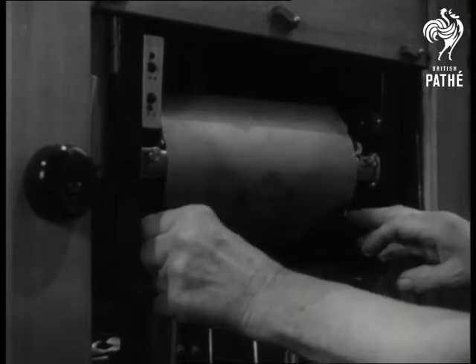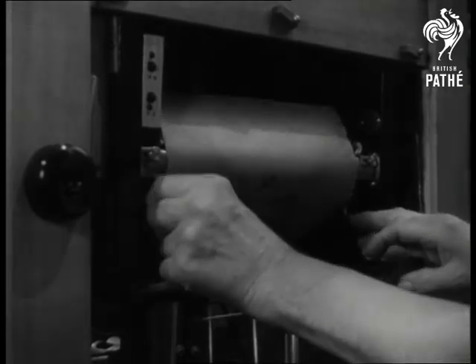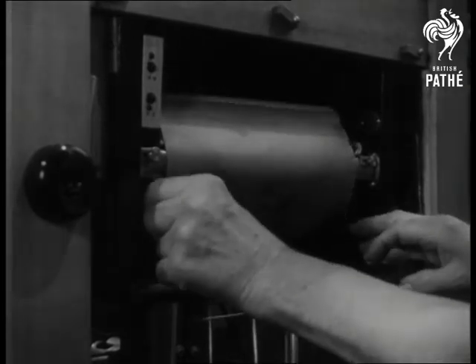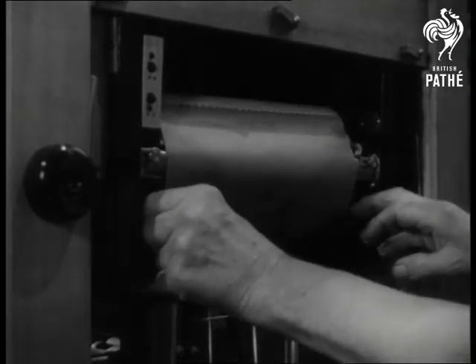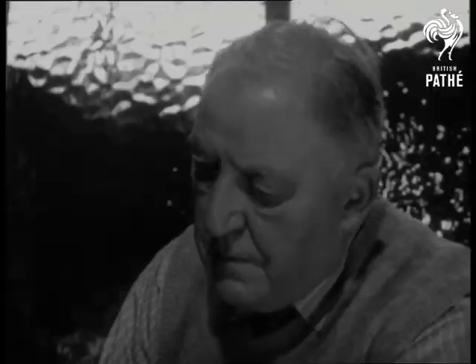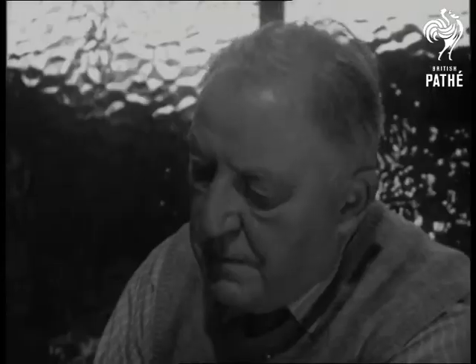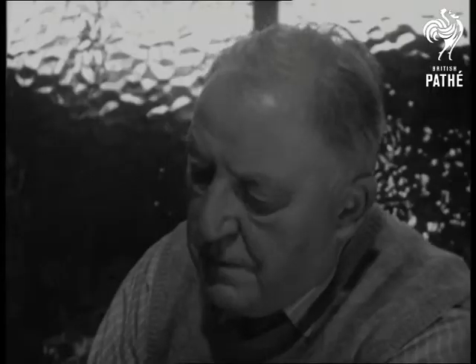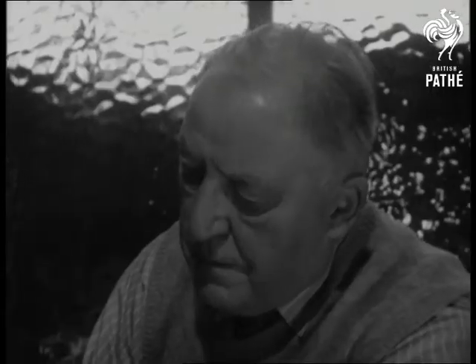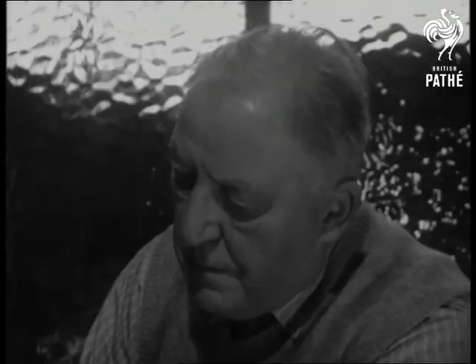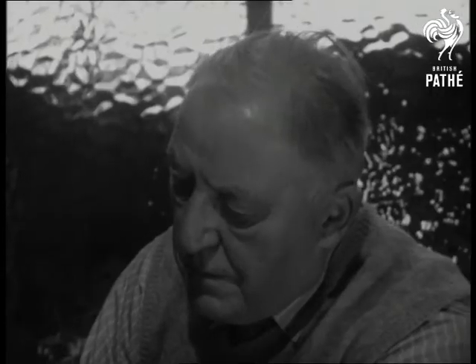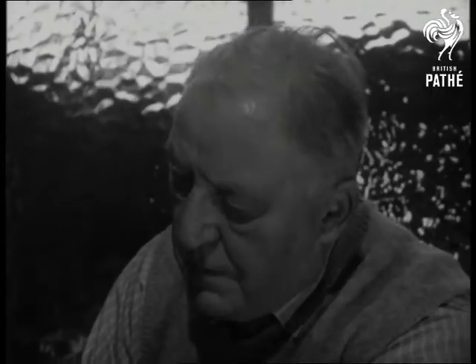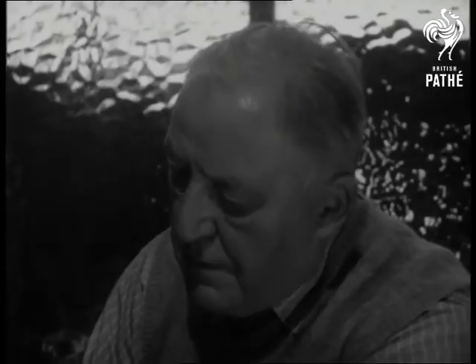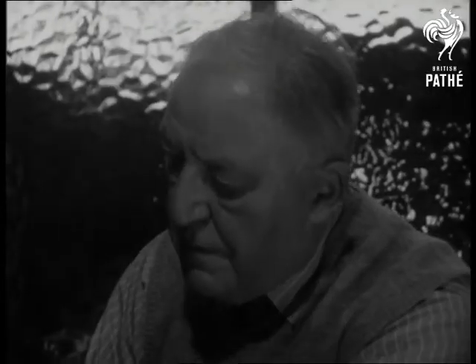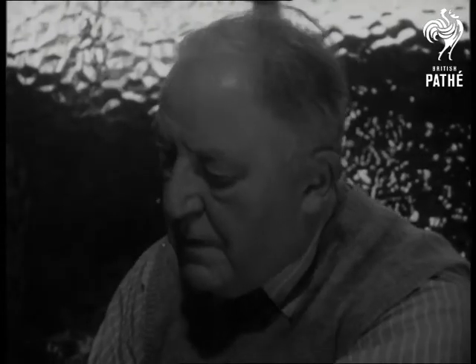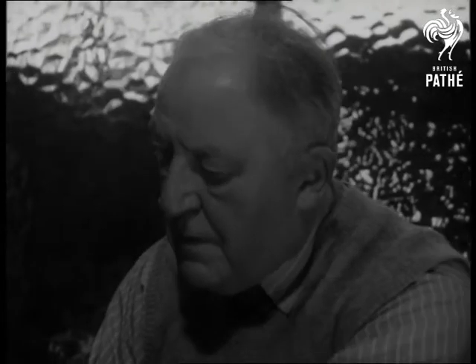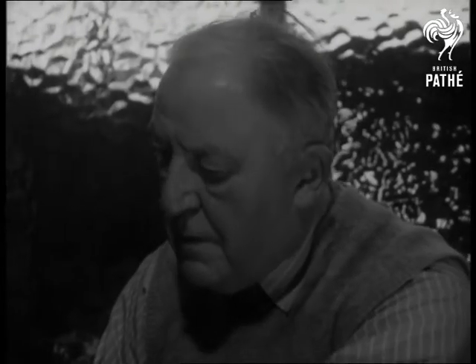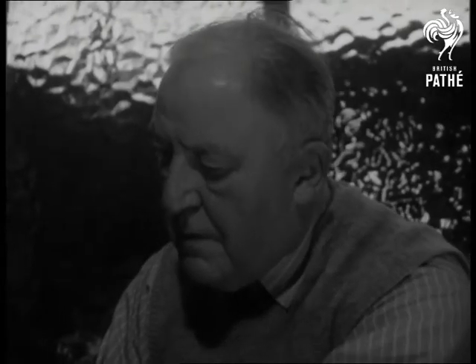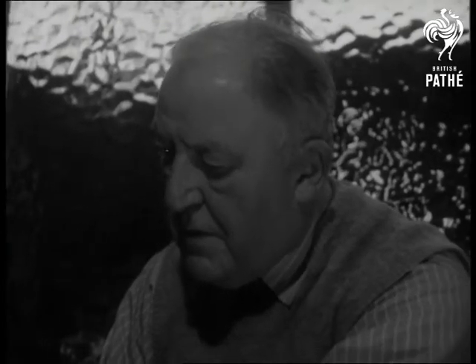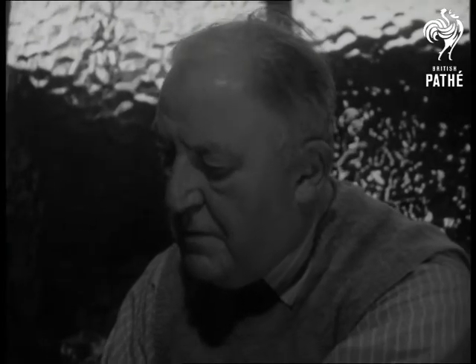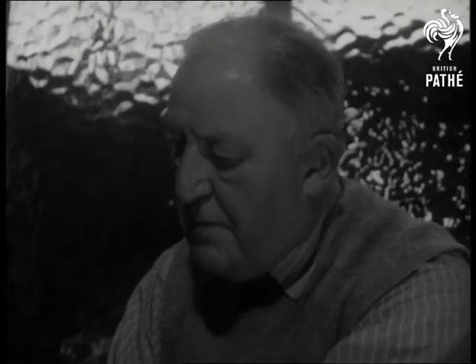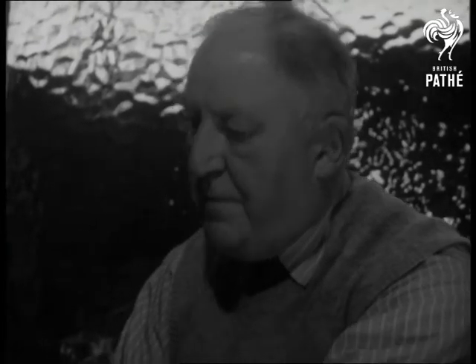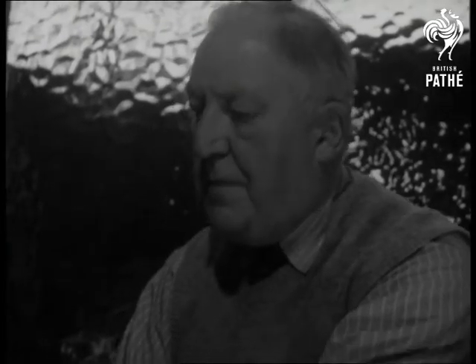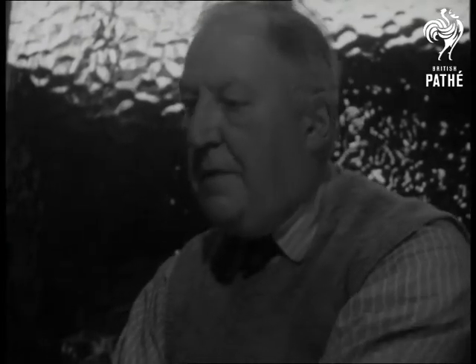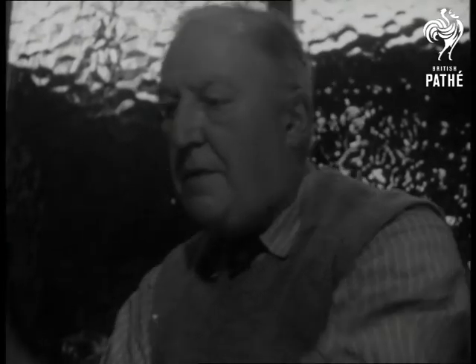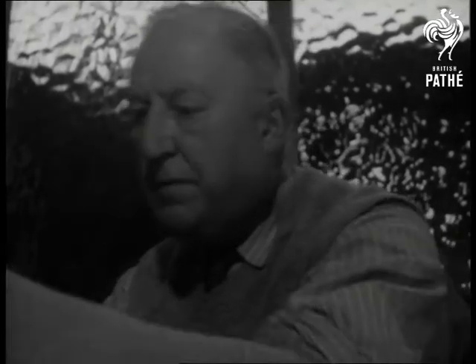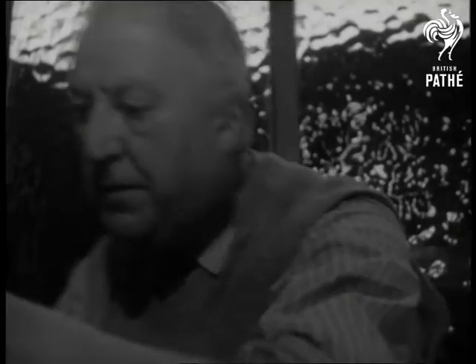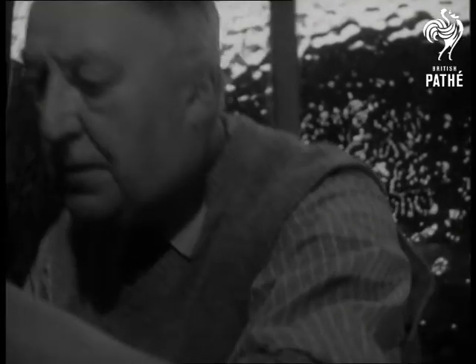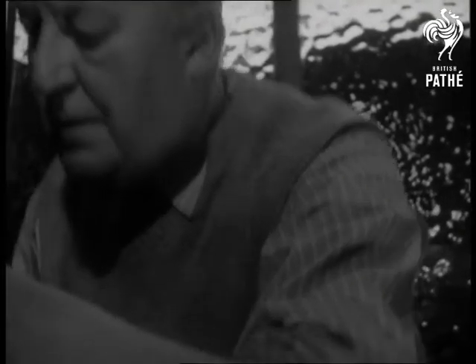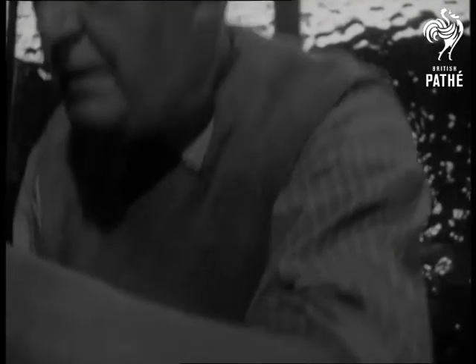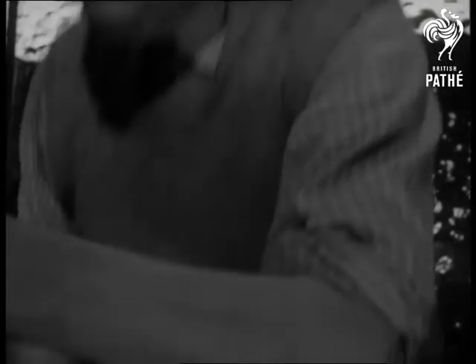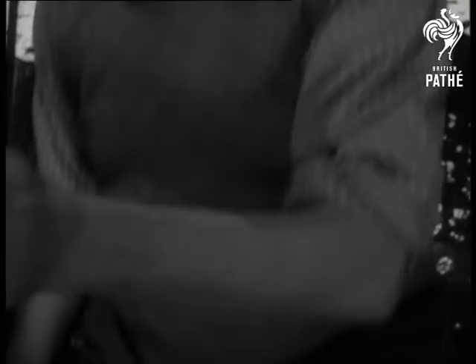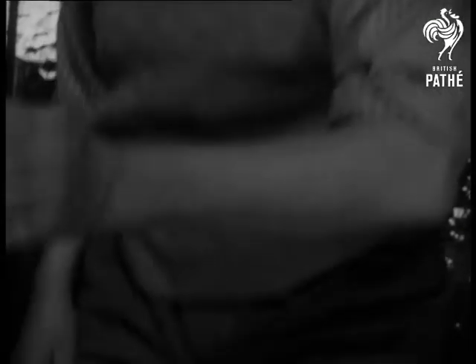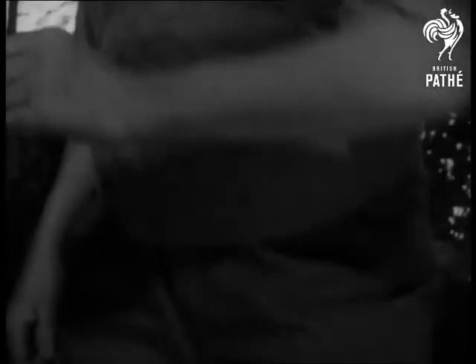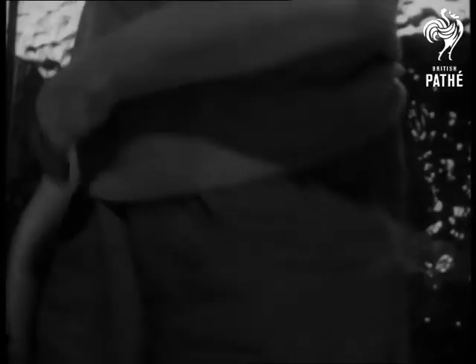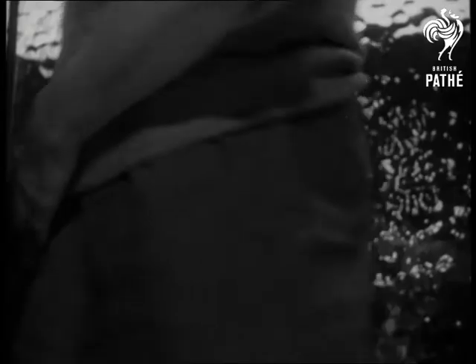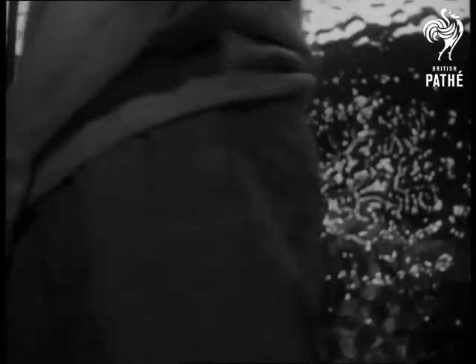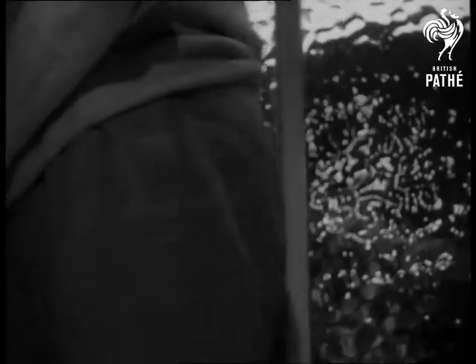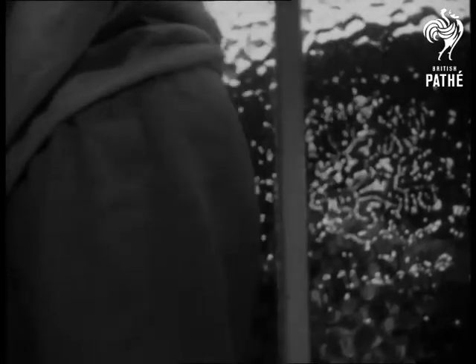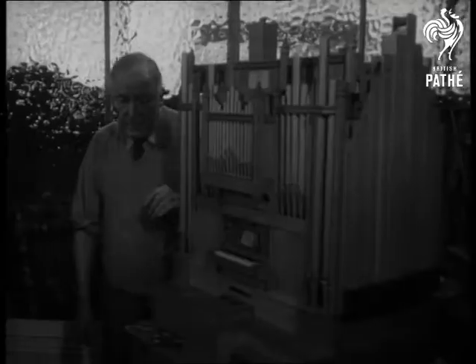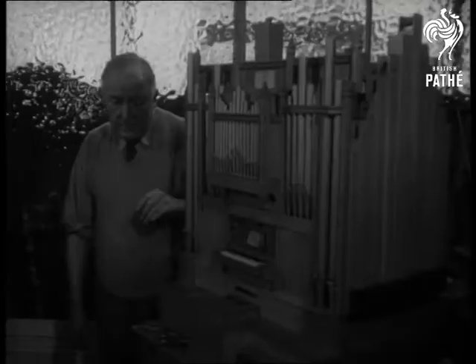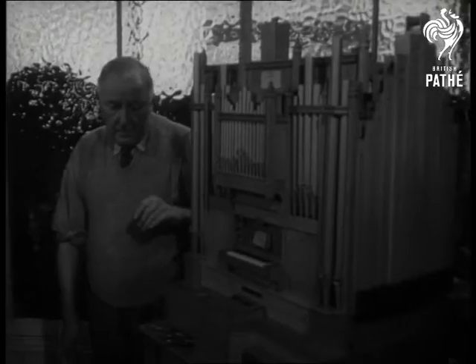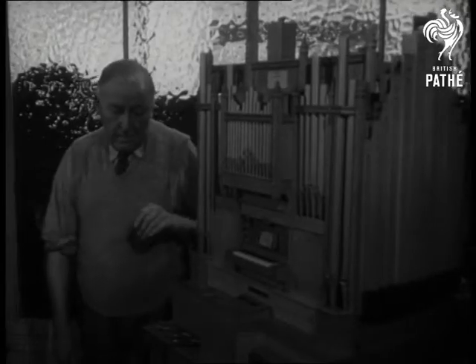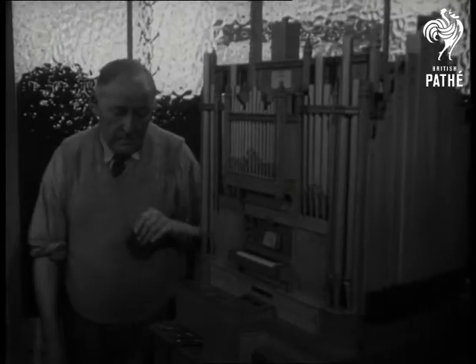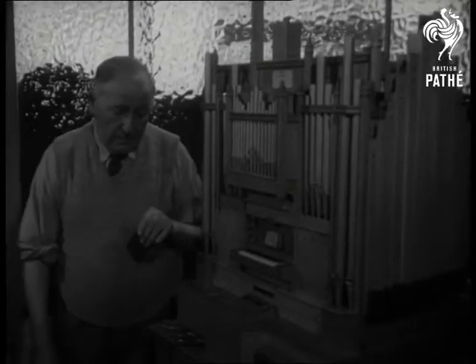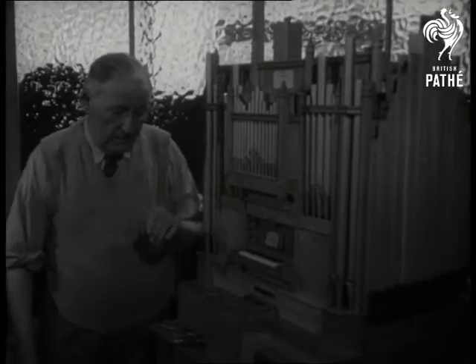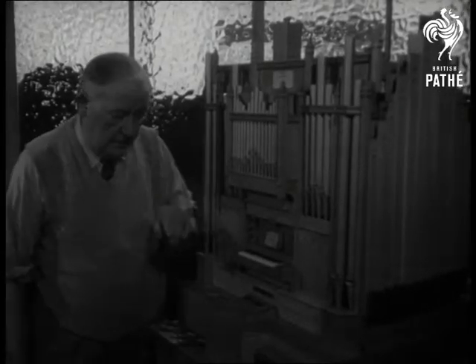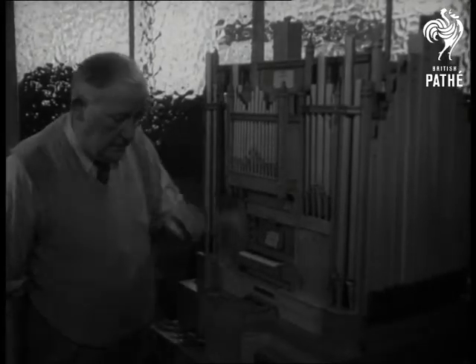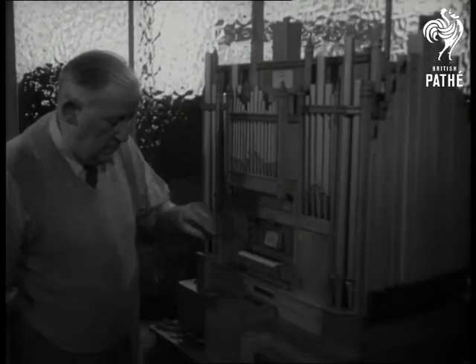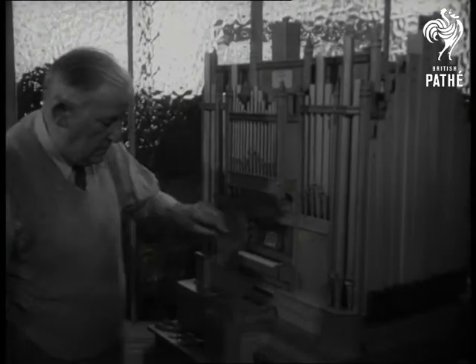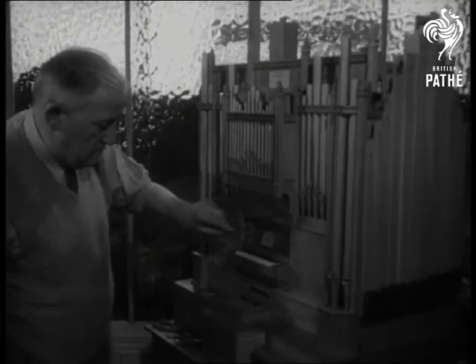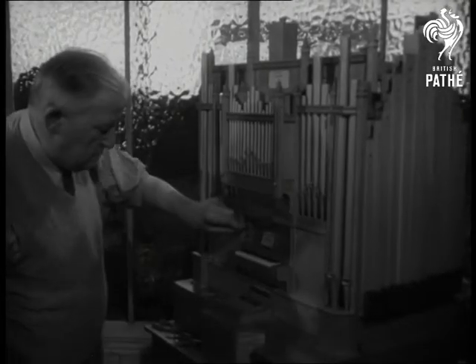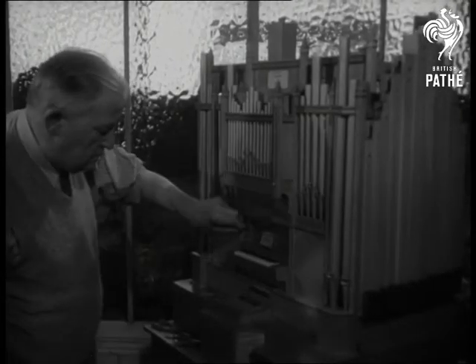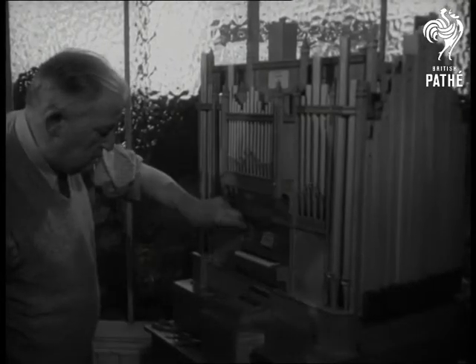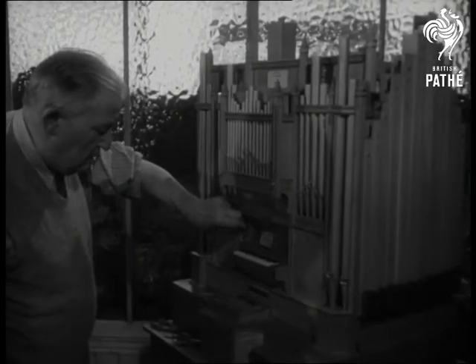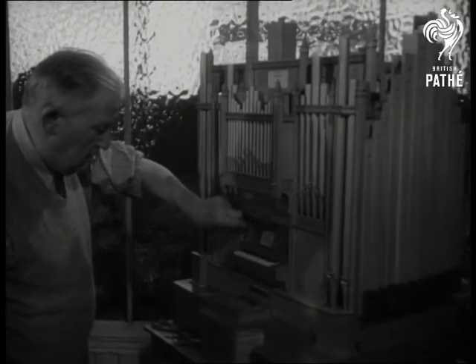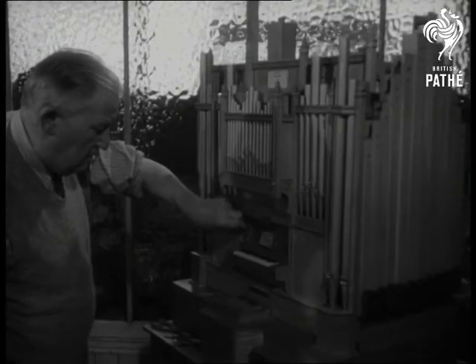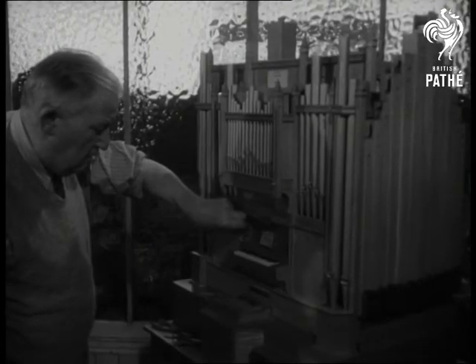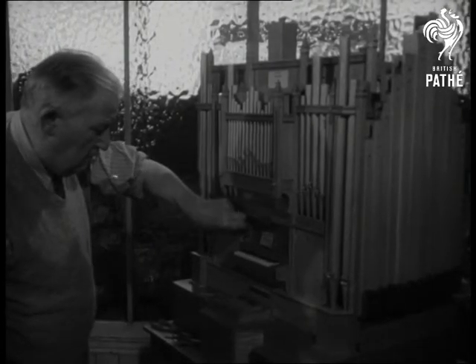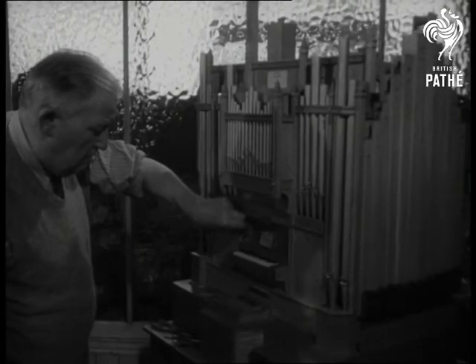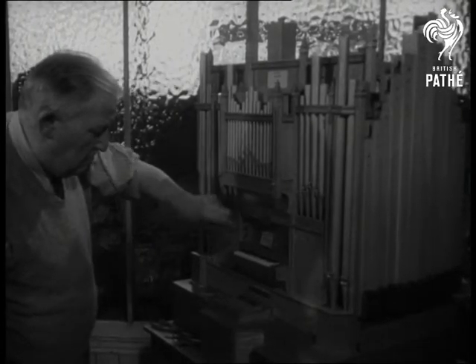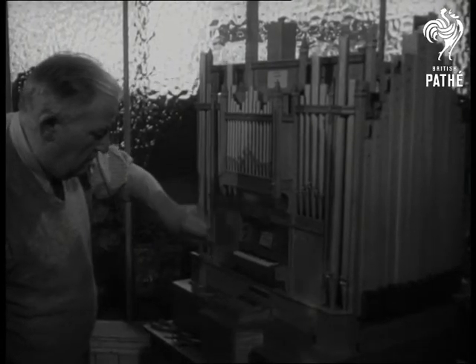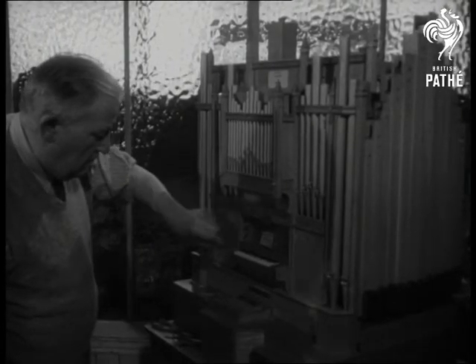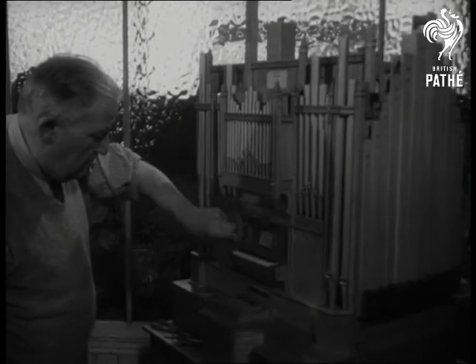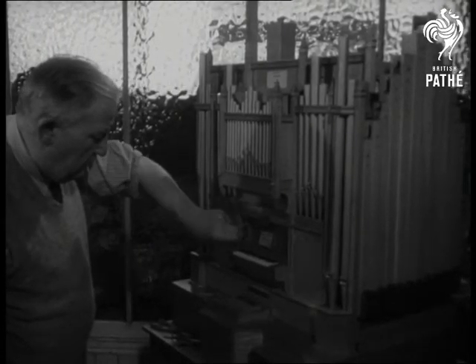A retired piano tuner, Mr. Williter took more than two years to build his model in the latest organ design. Total cost: about three pounds.